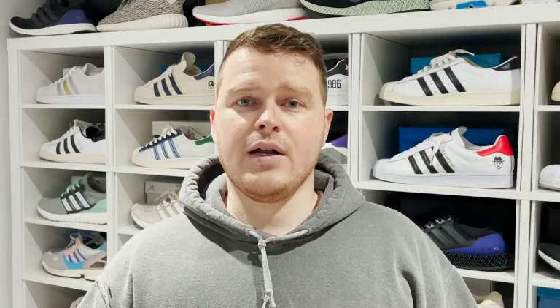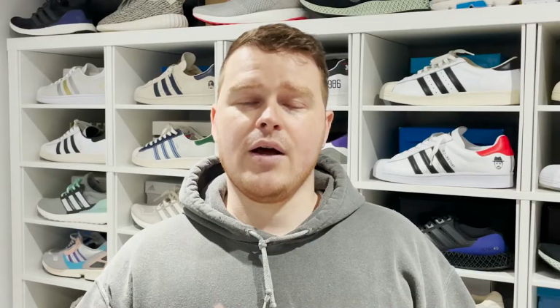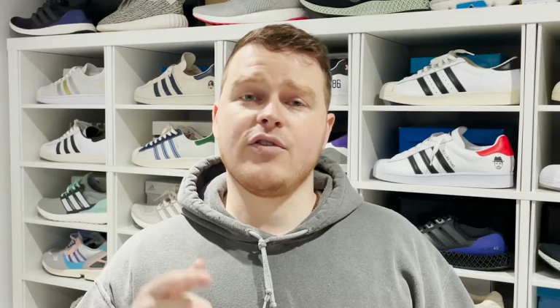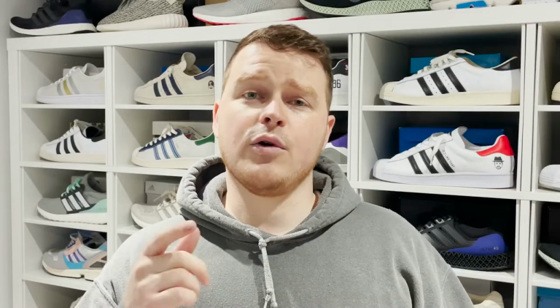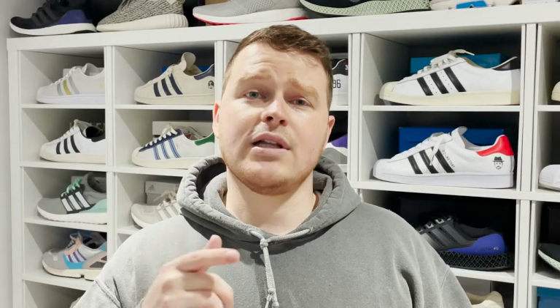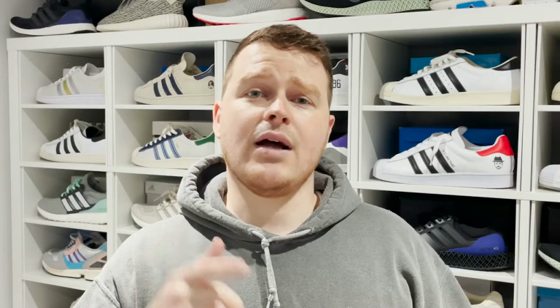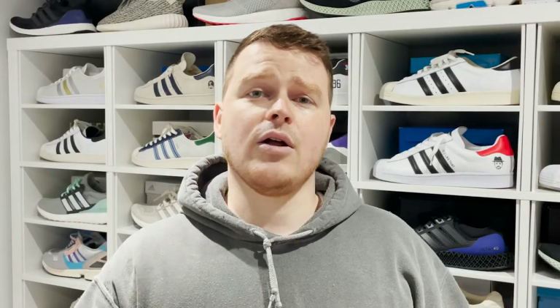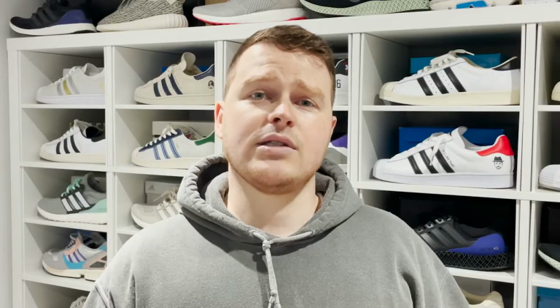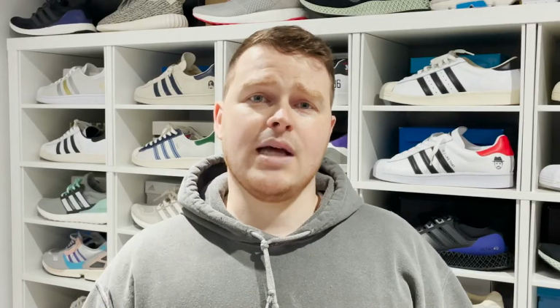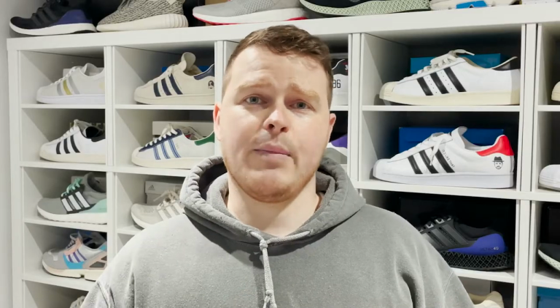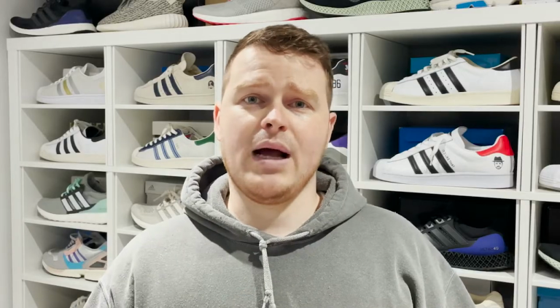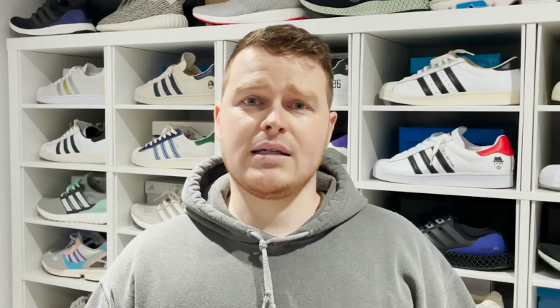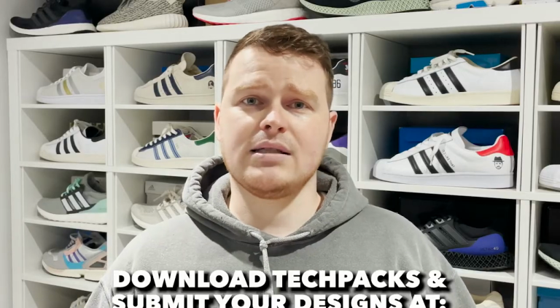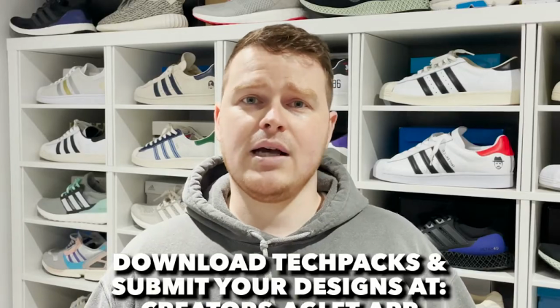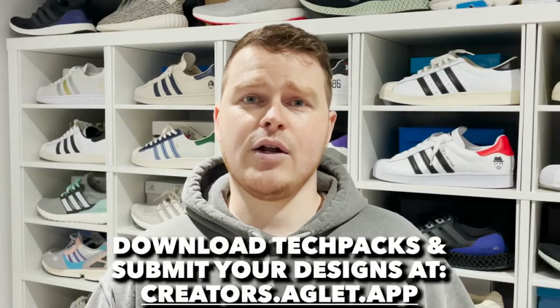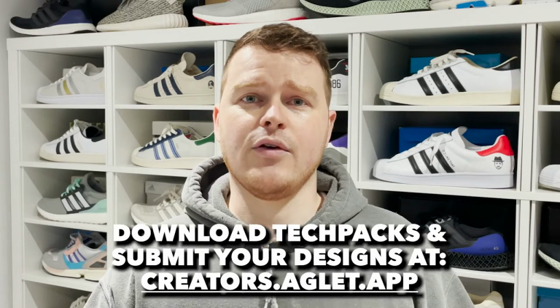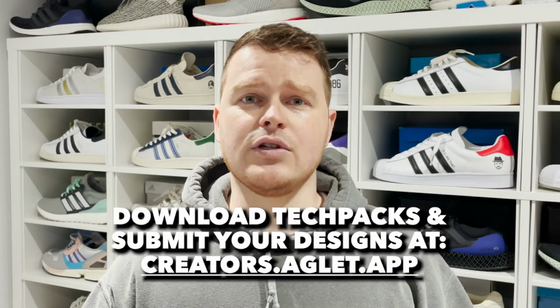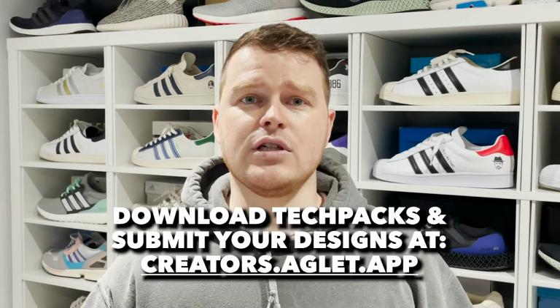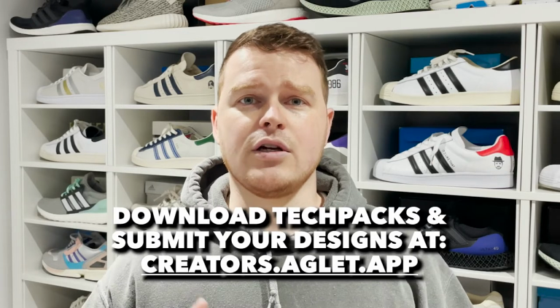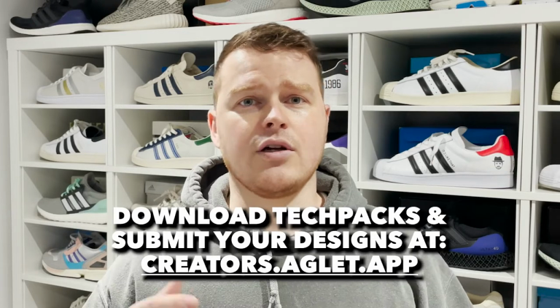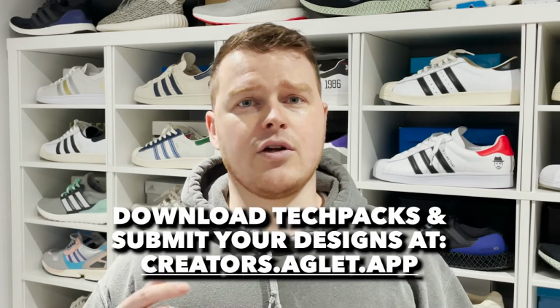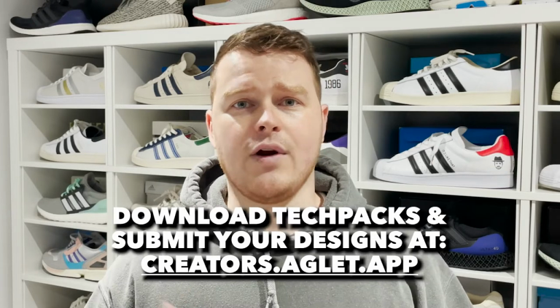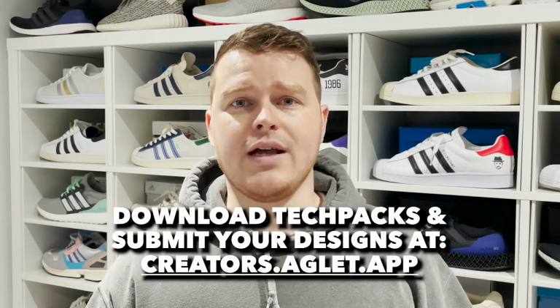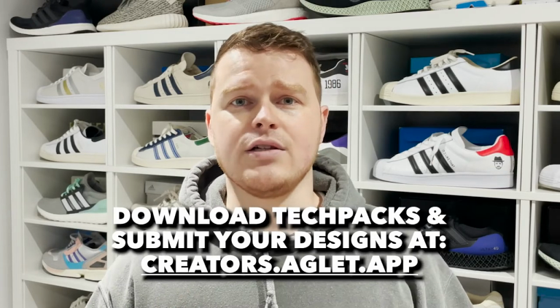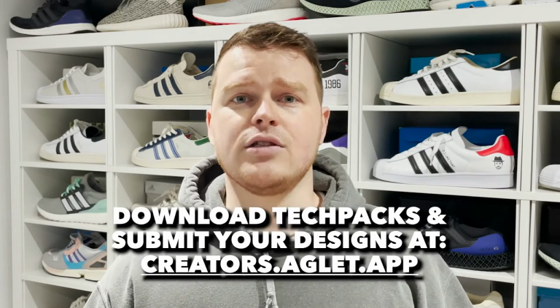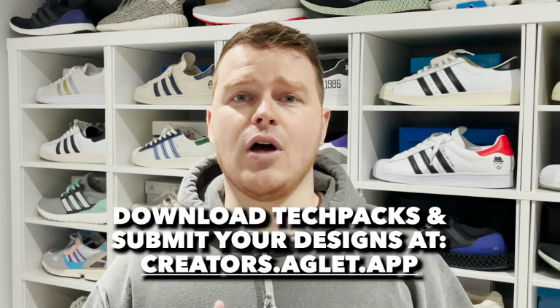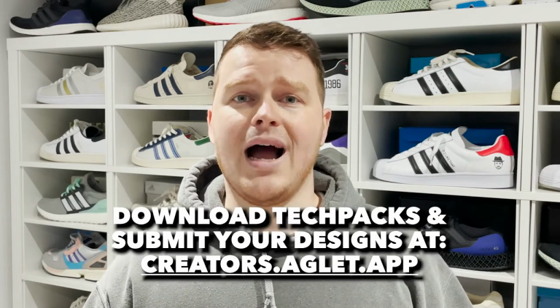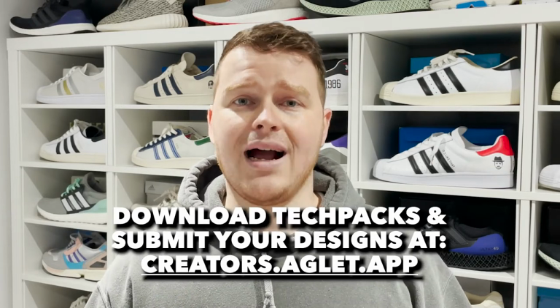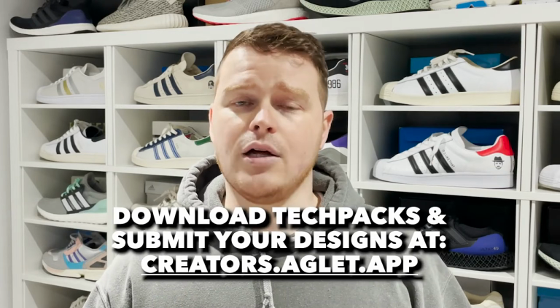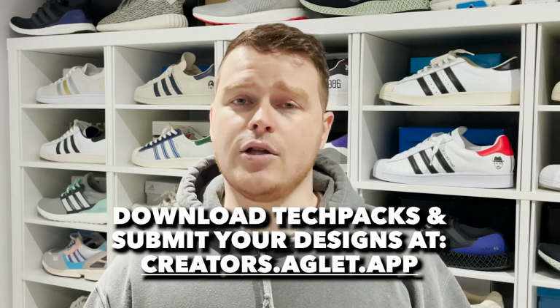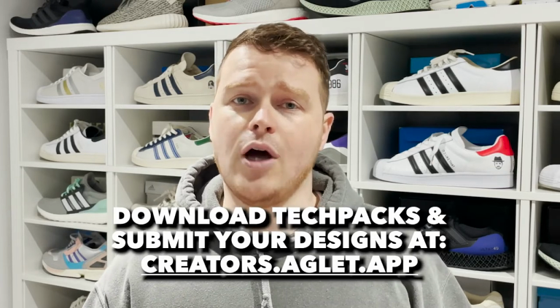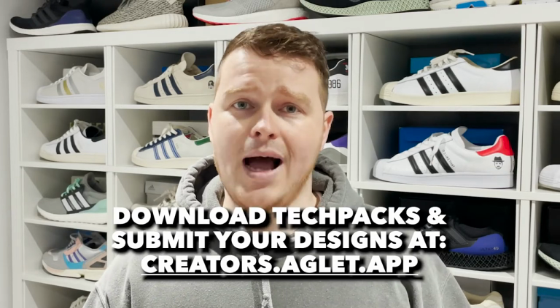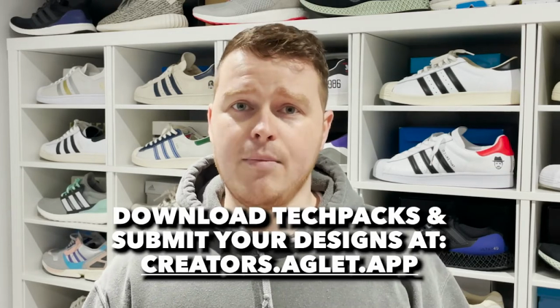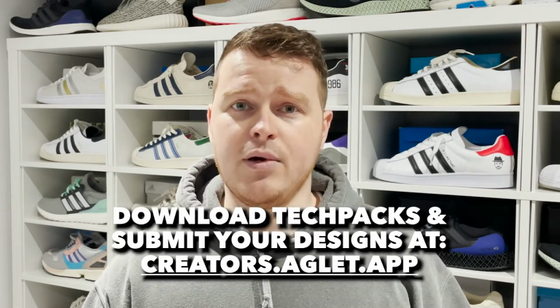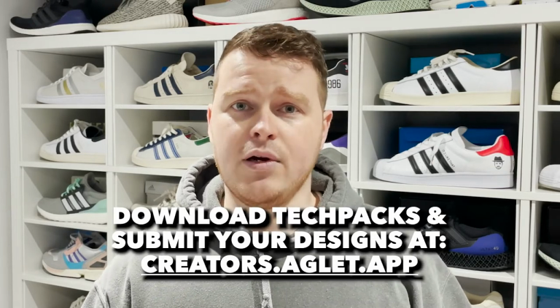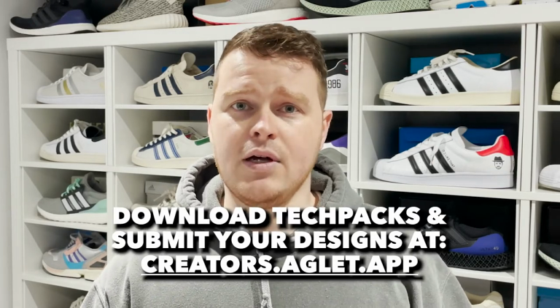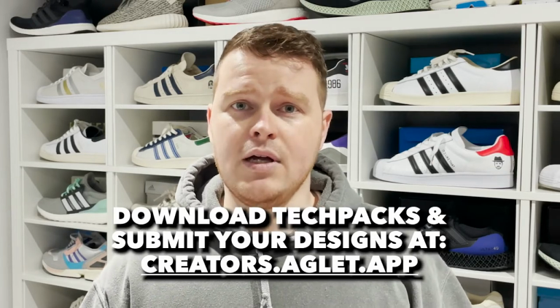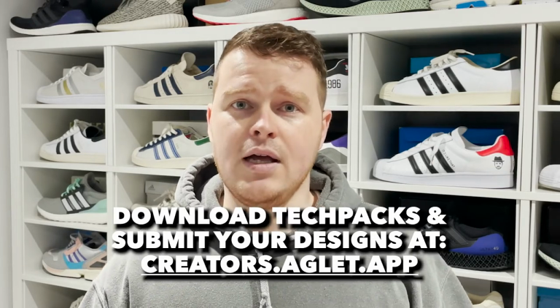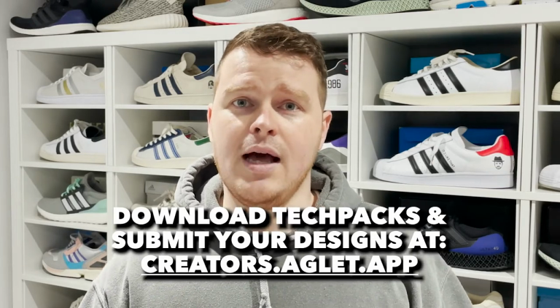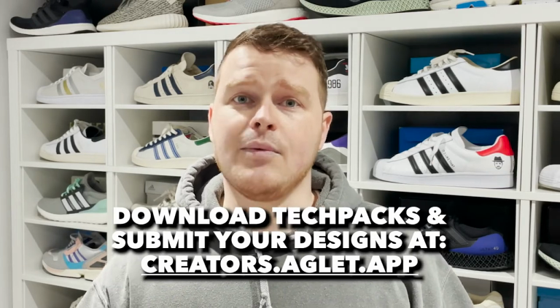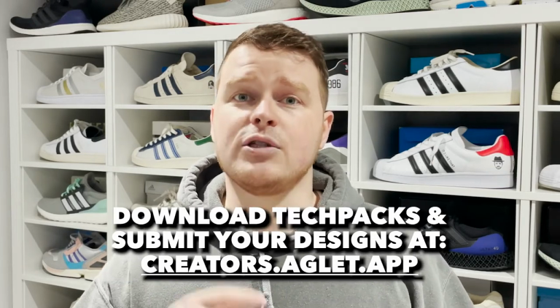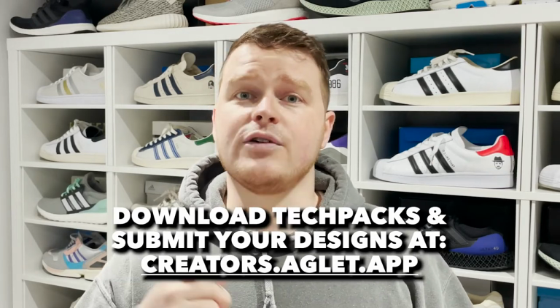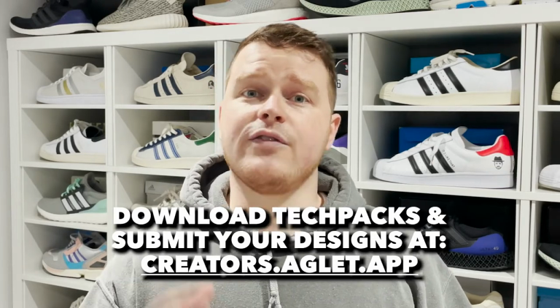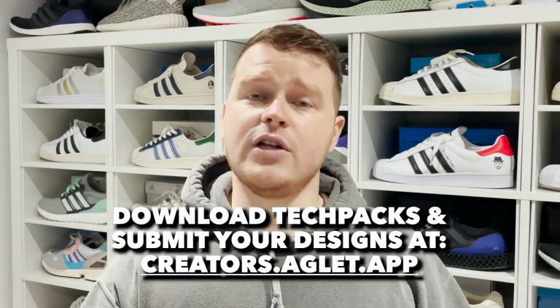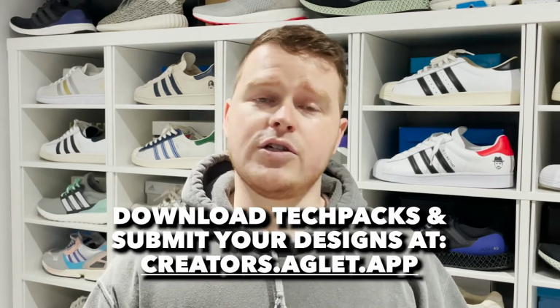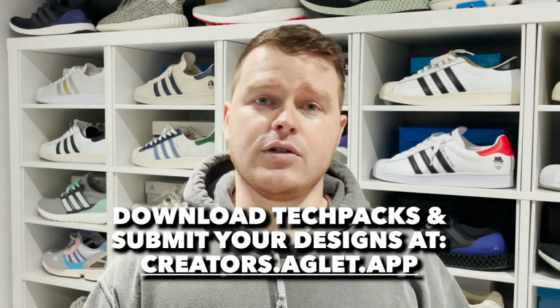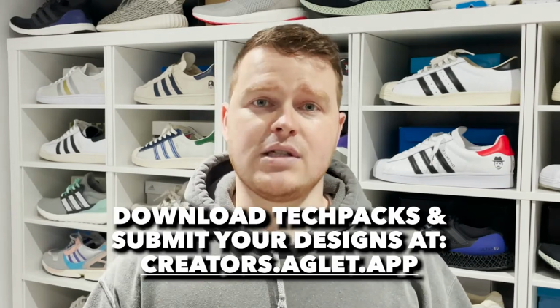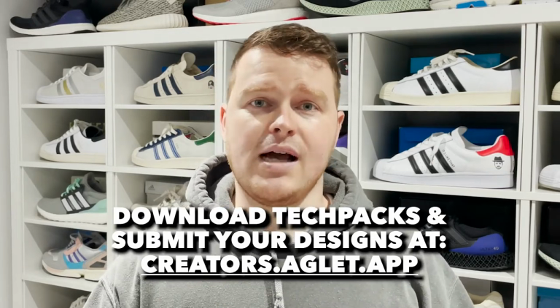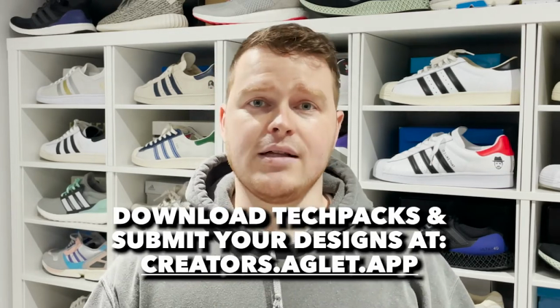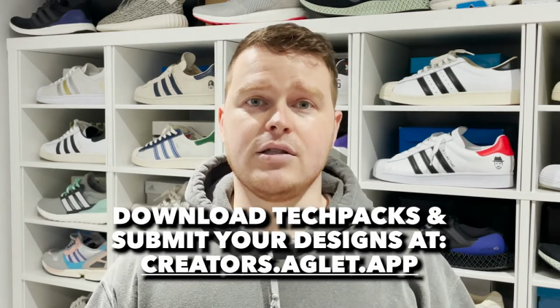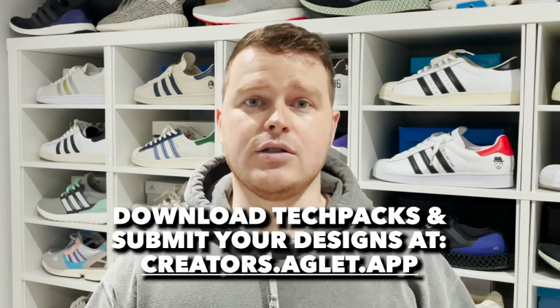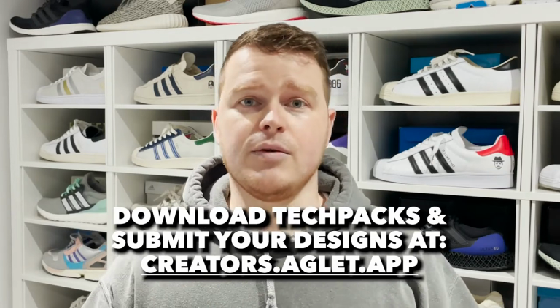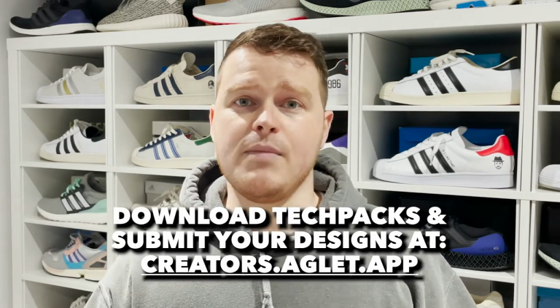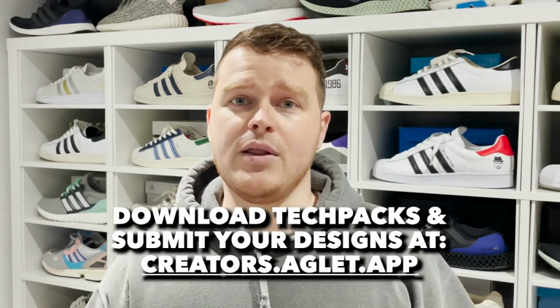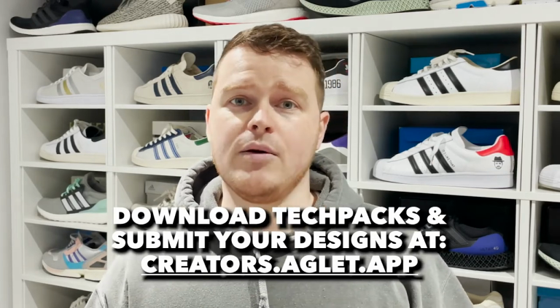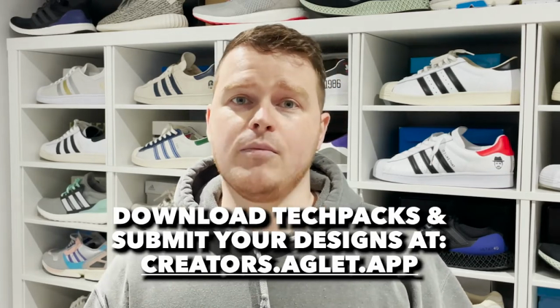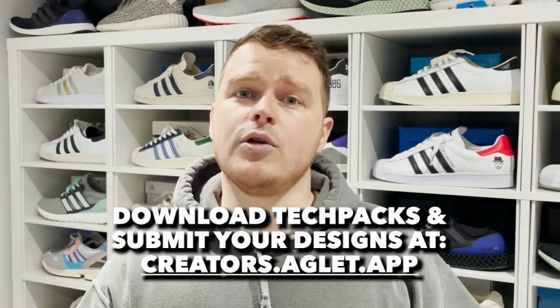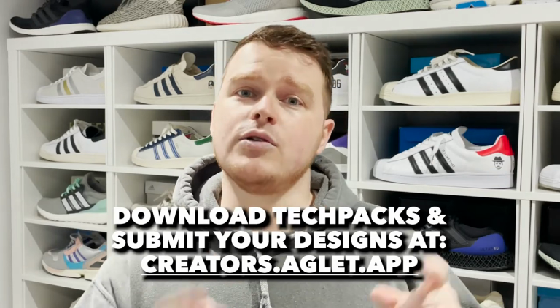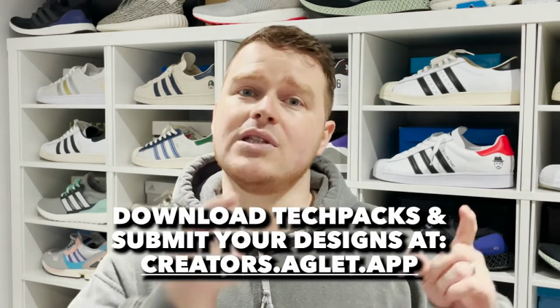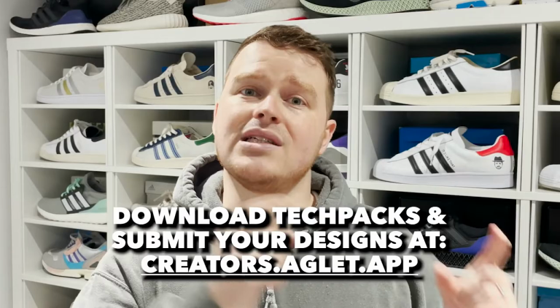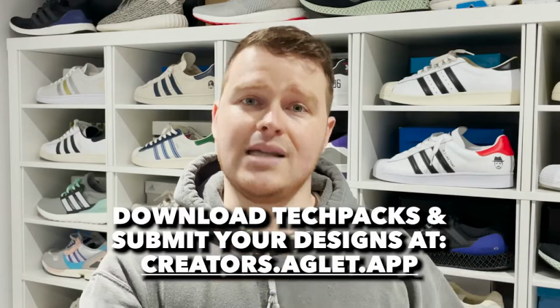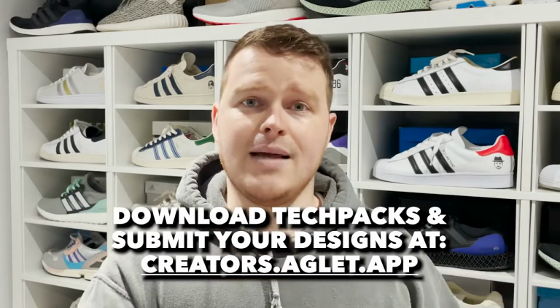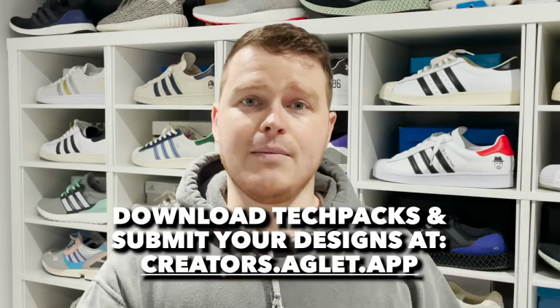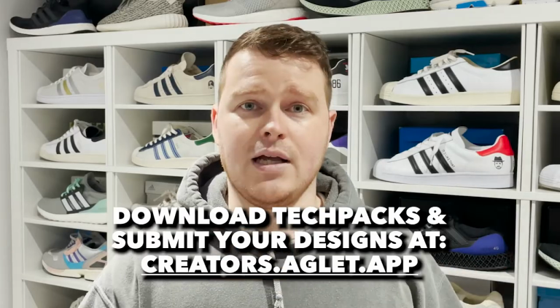Now if you want to download the tech packs, head over to creators.aglert.app, and then once you finish your designs, submit them using the same link.